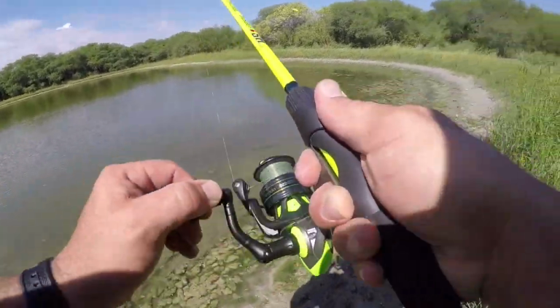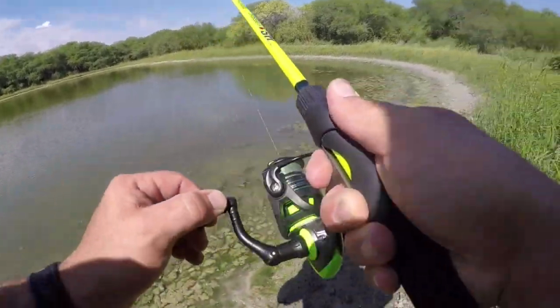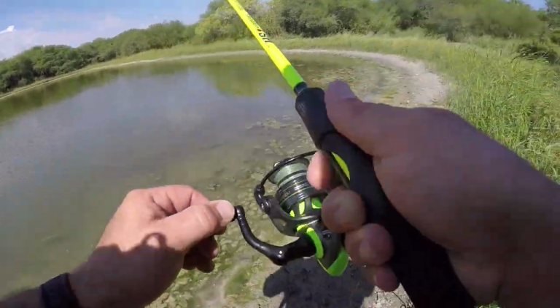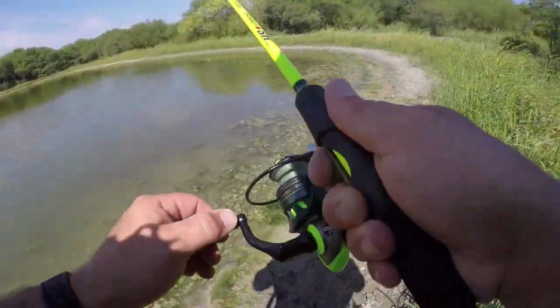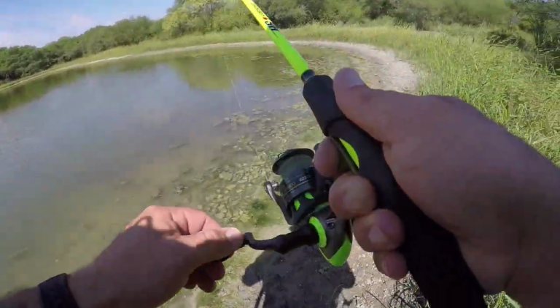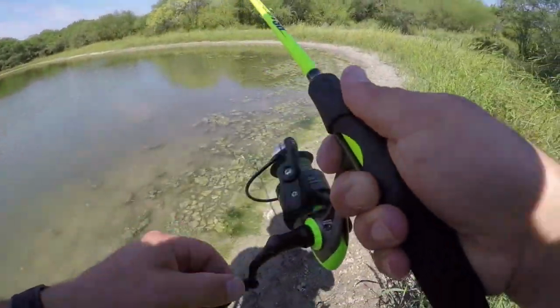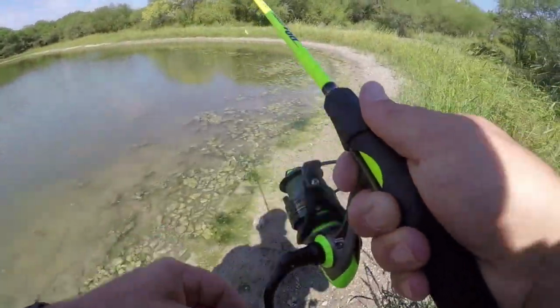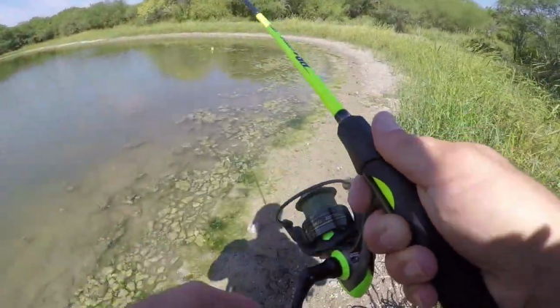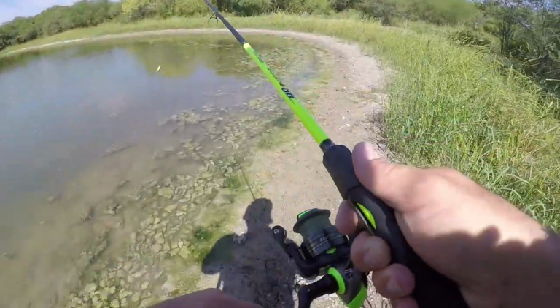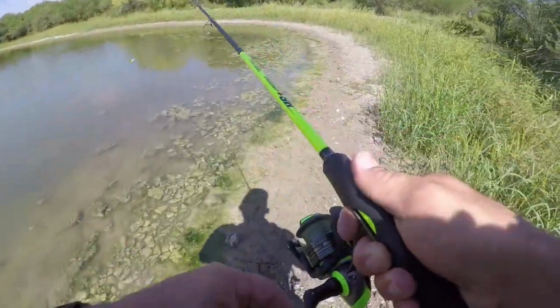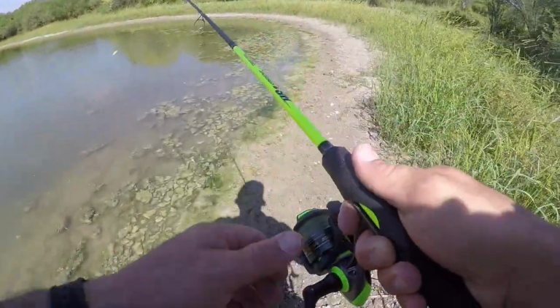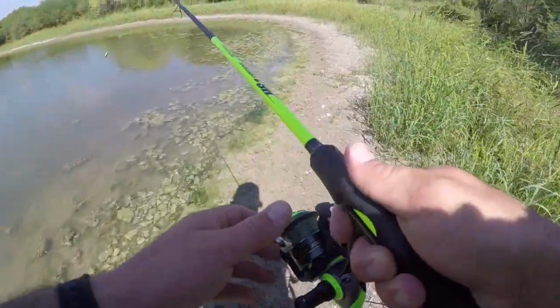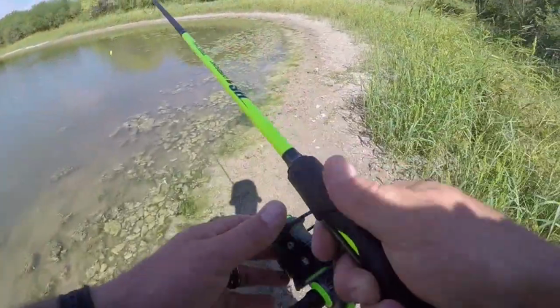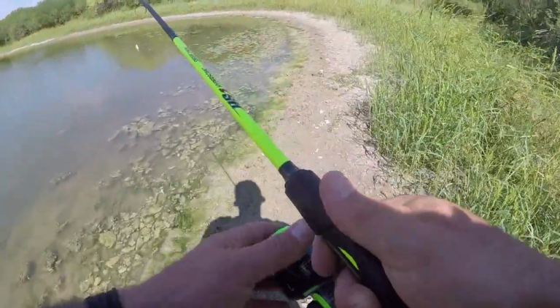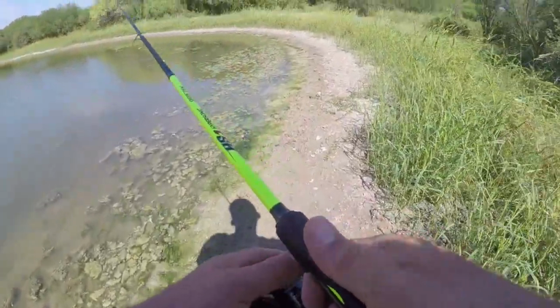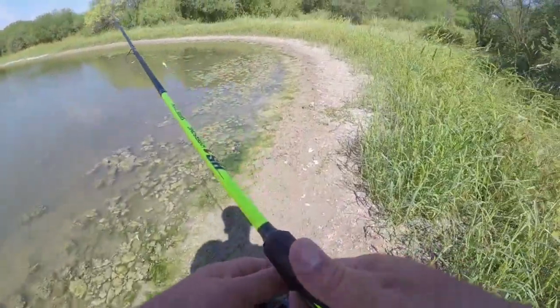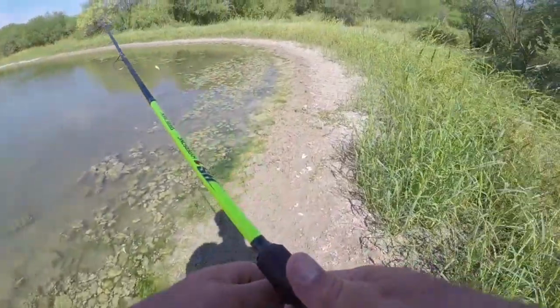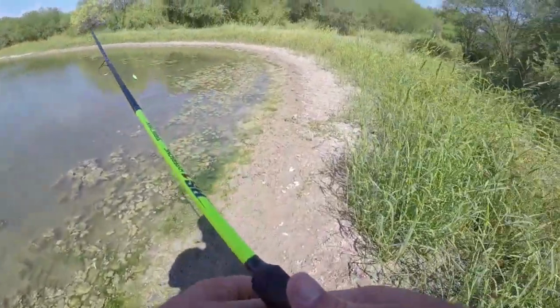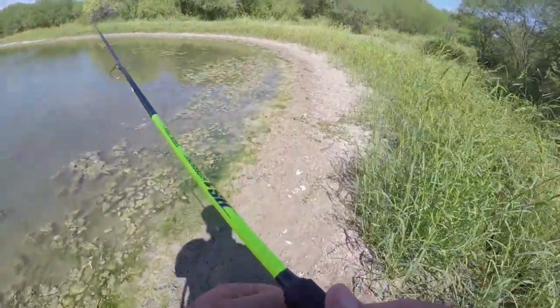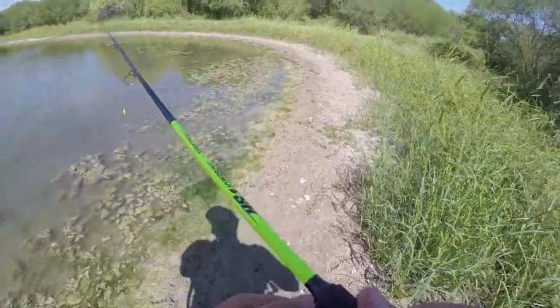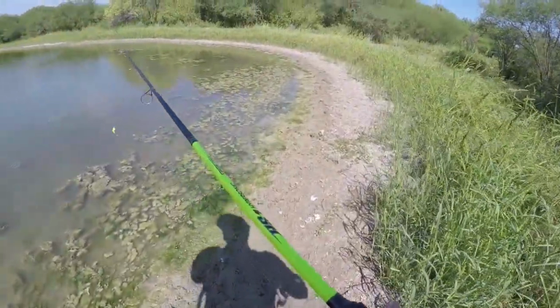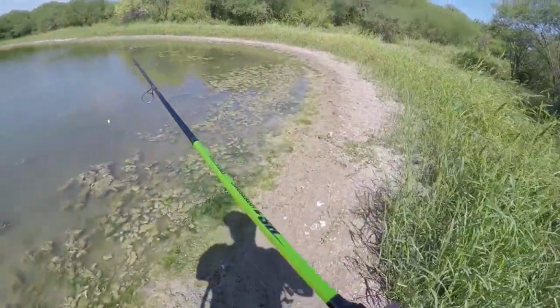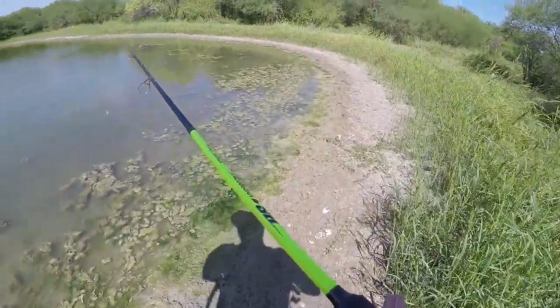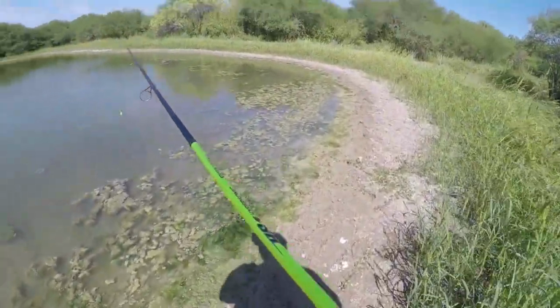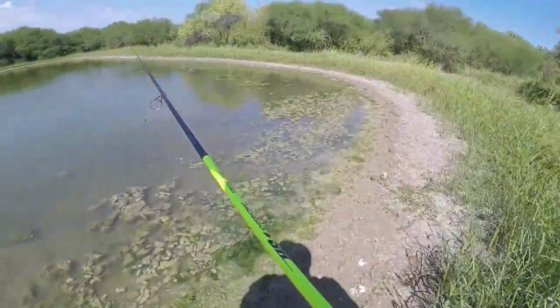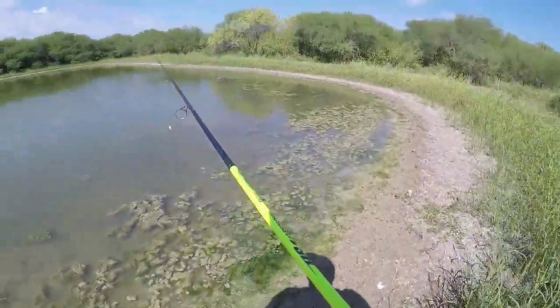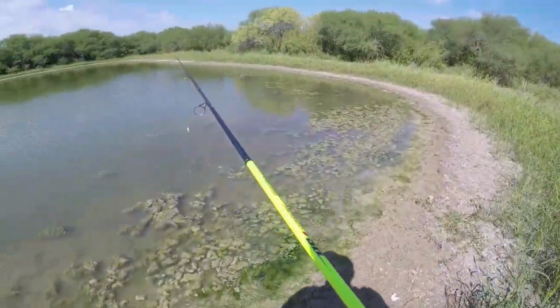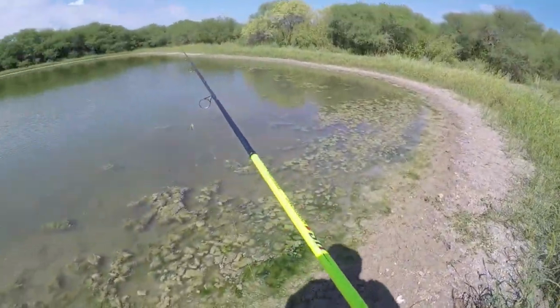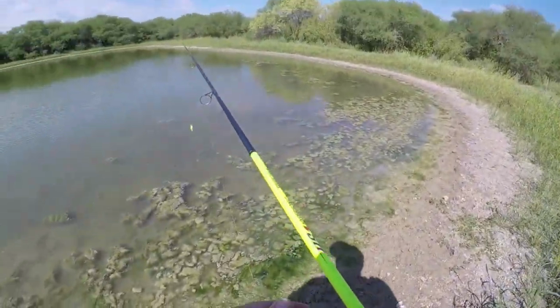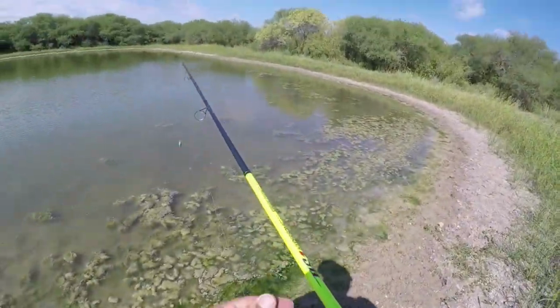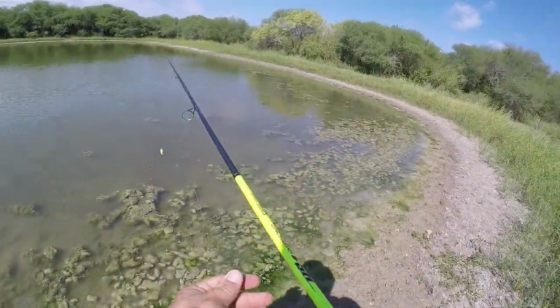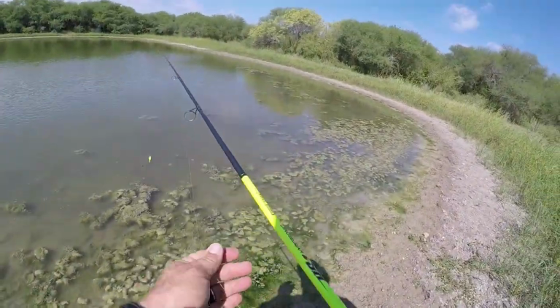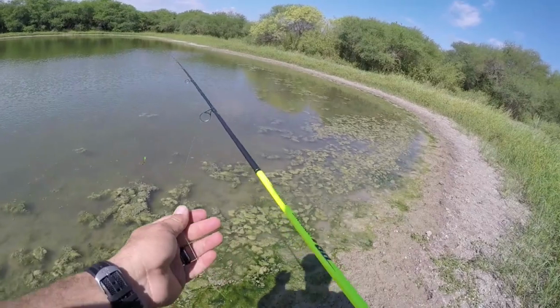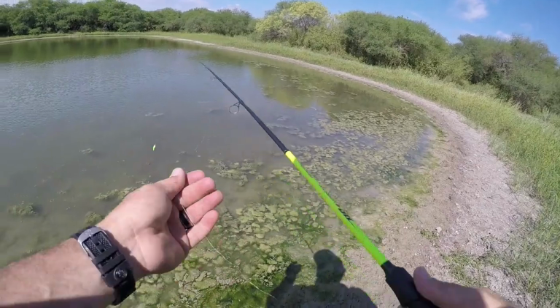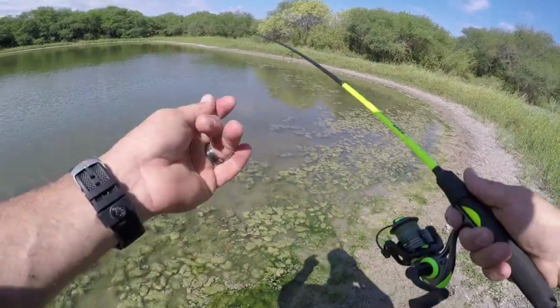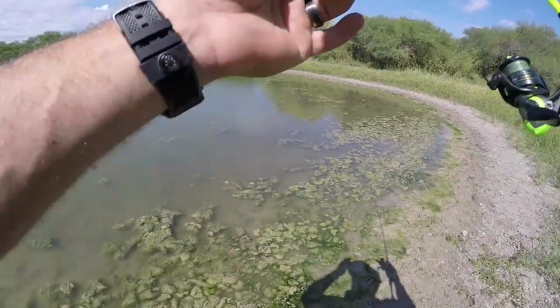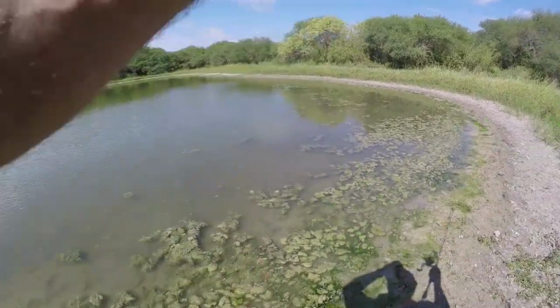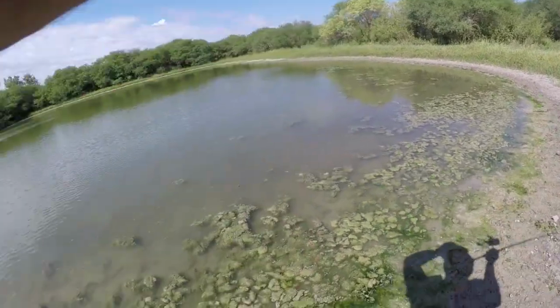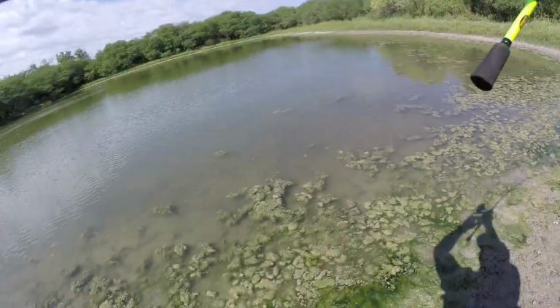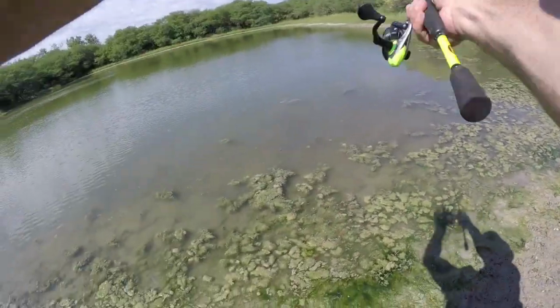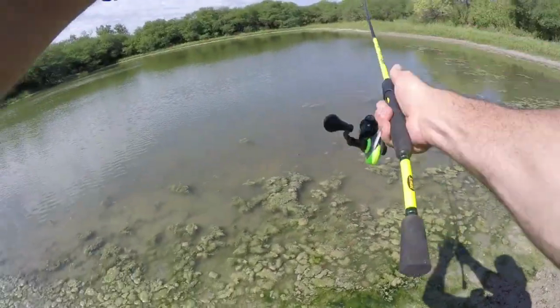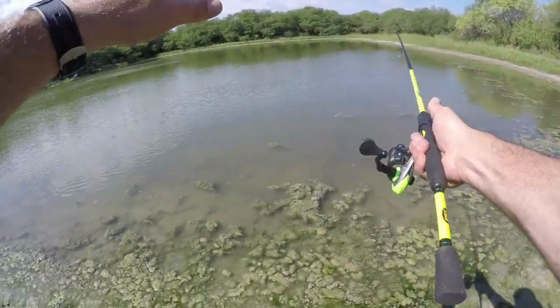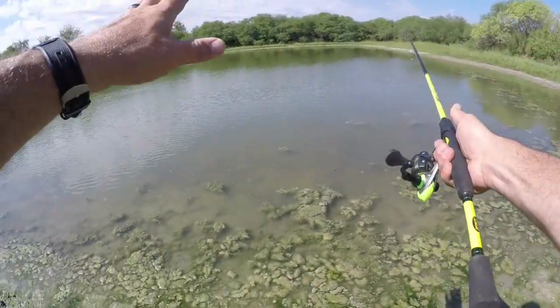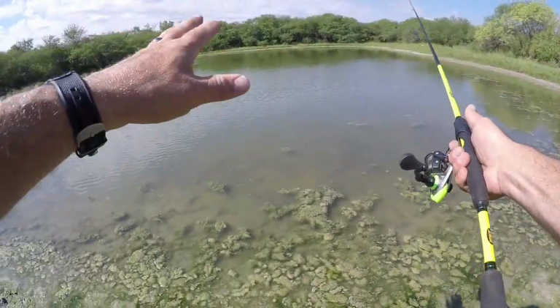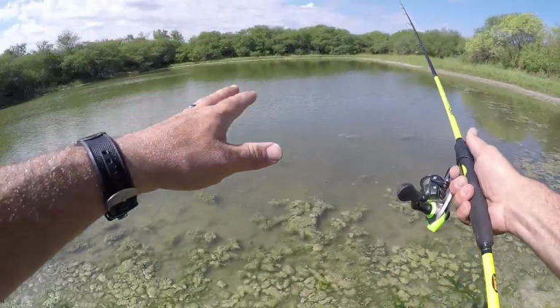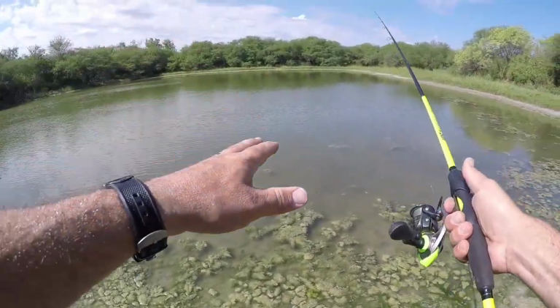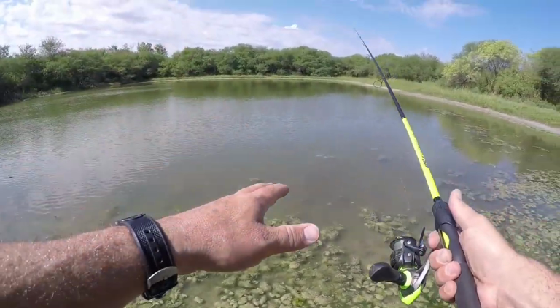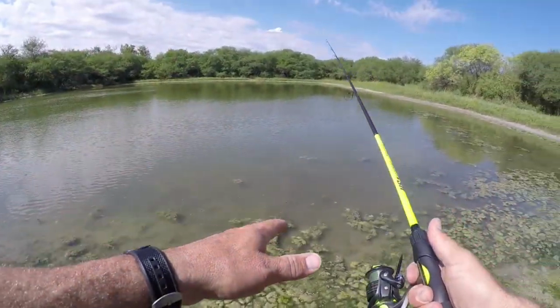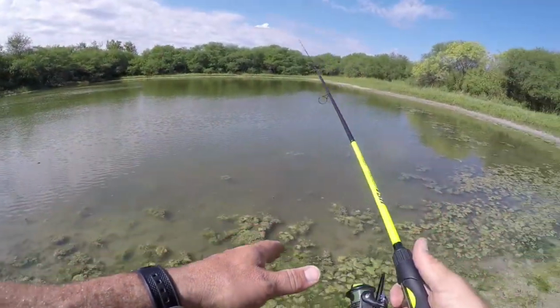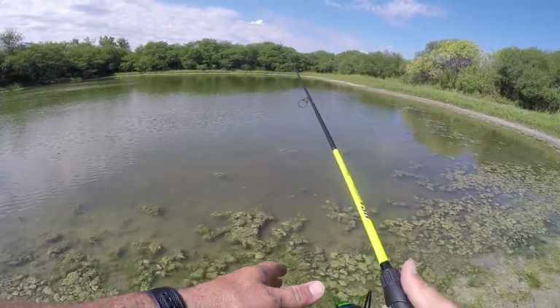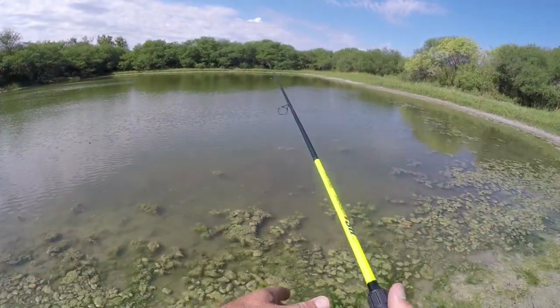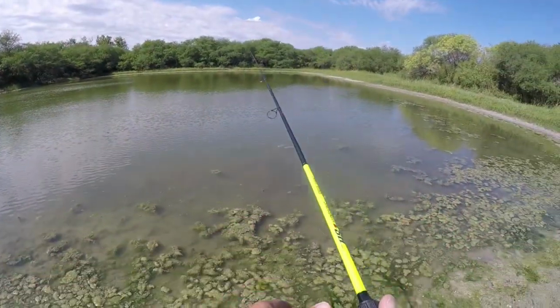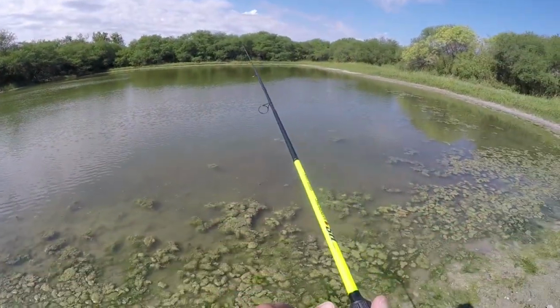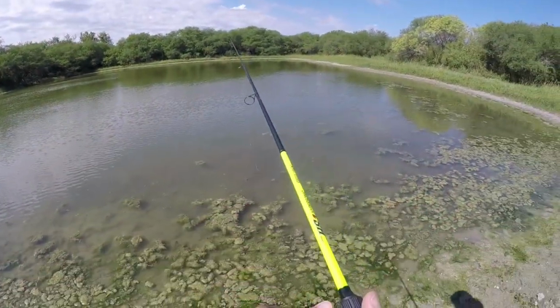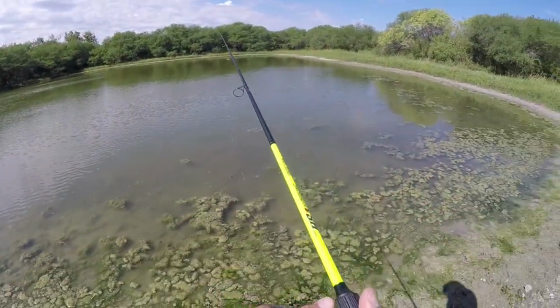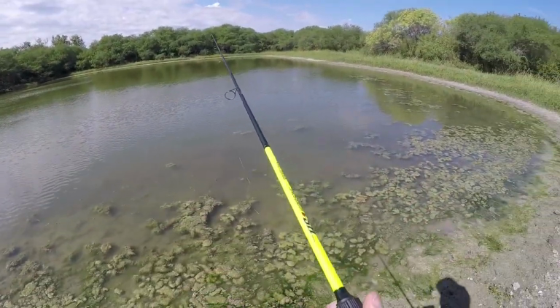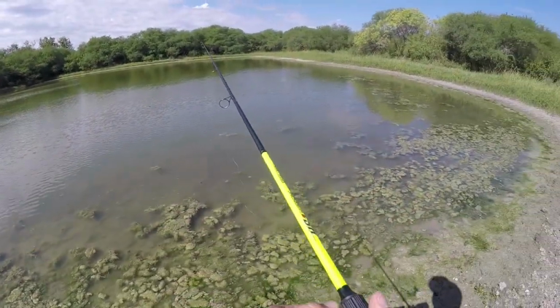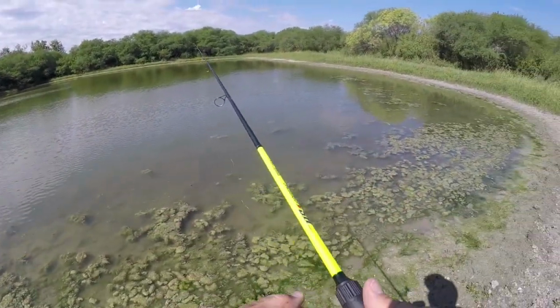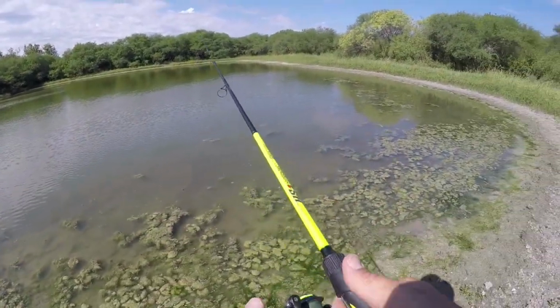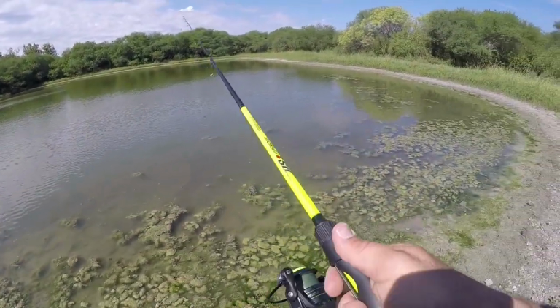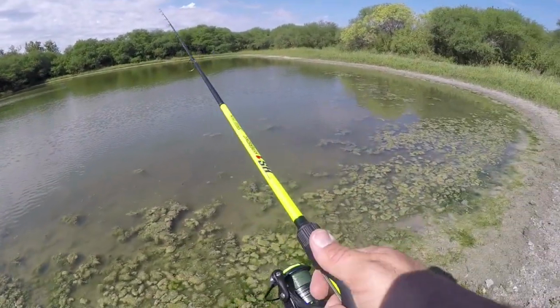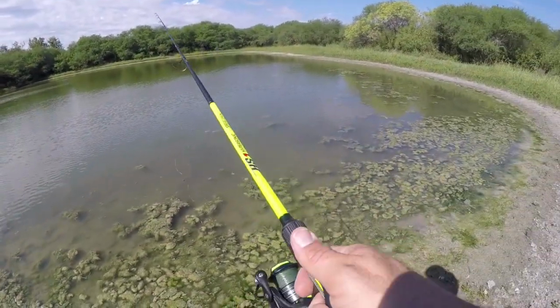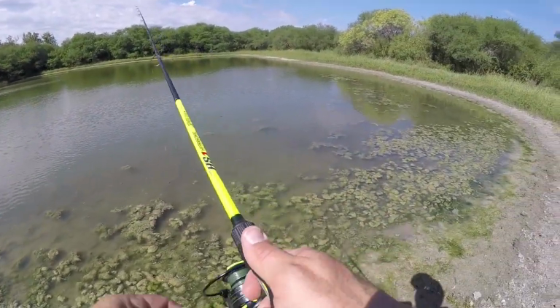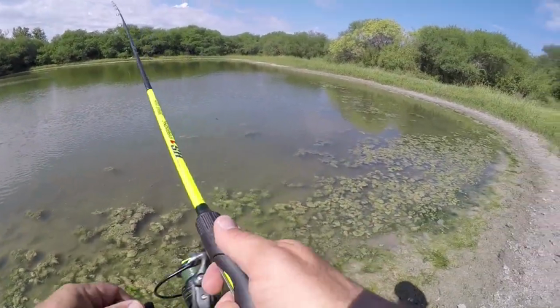Alright, lots of minnows — a whole lot of minnows right there.